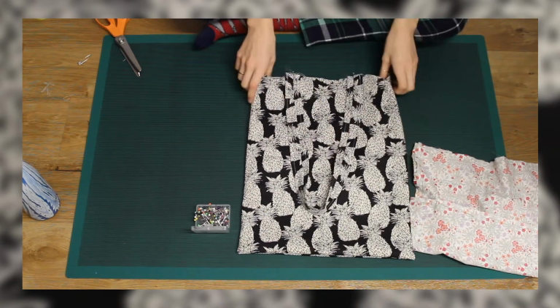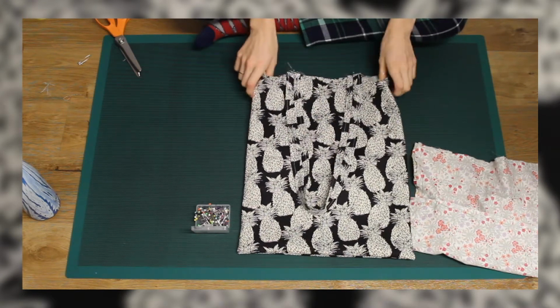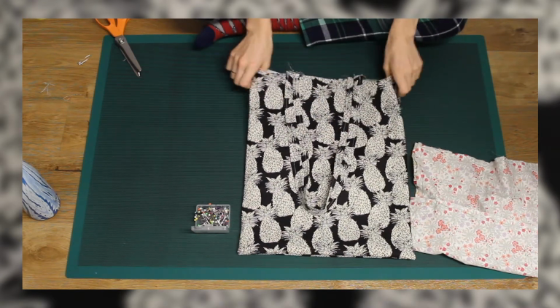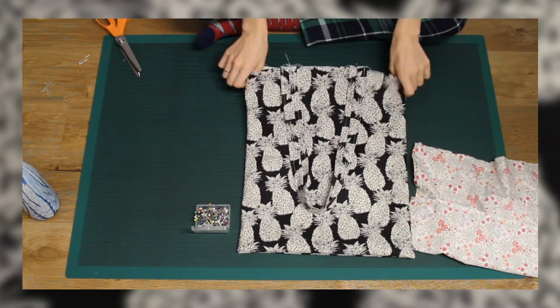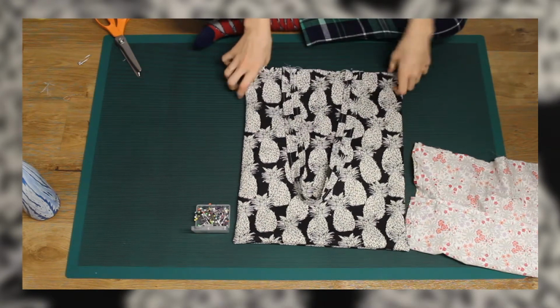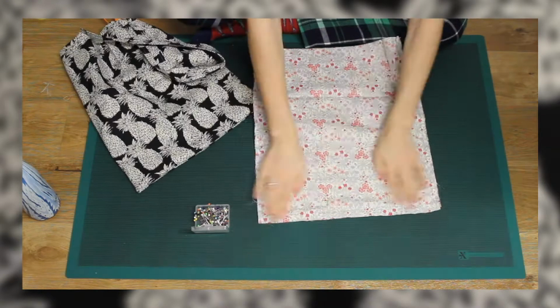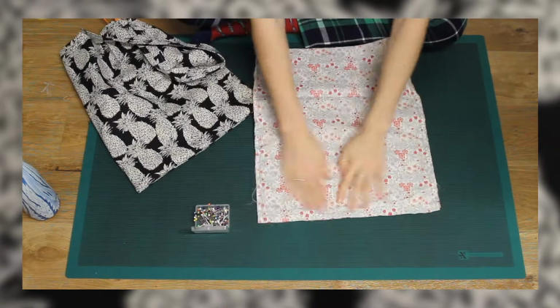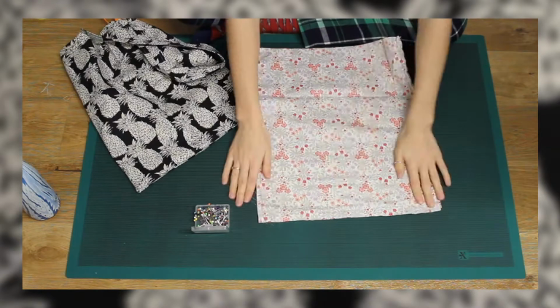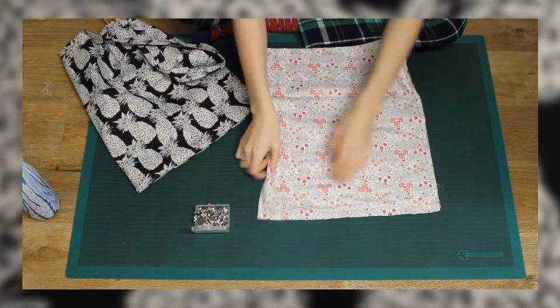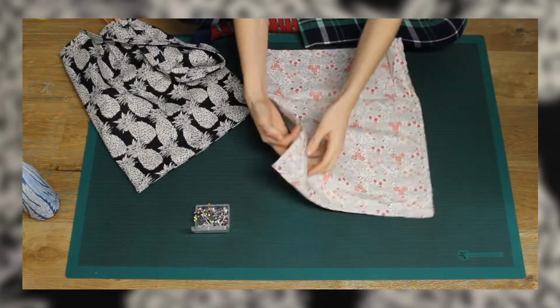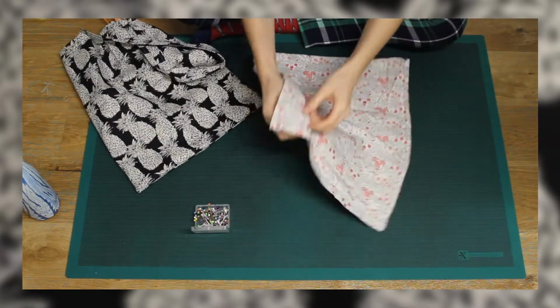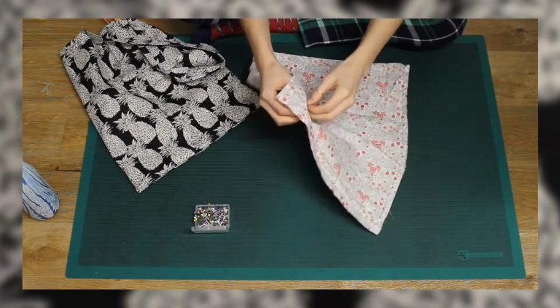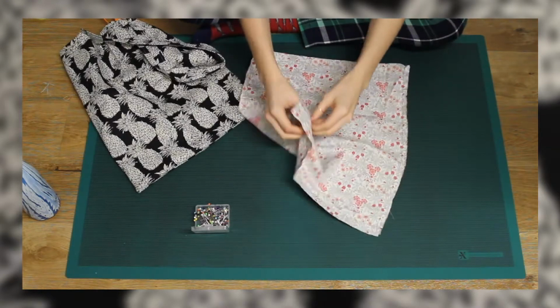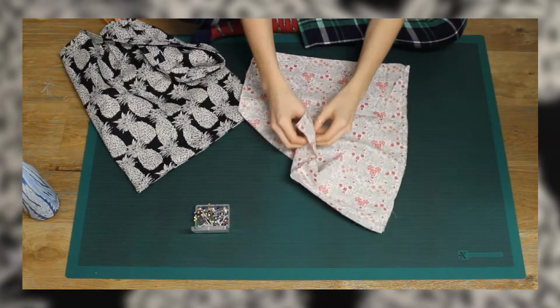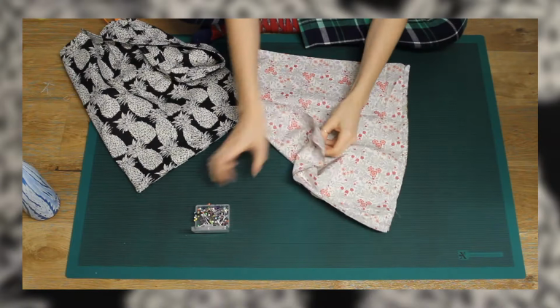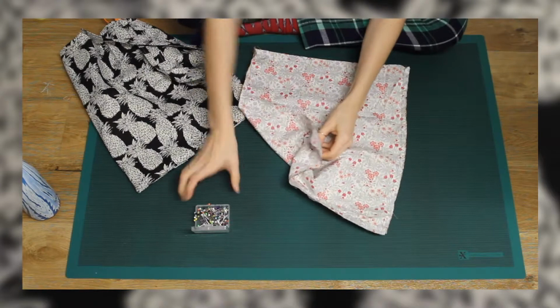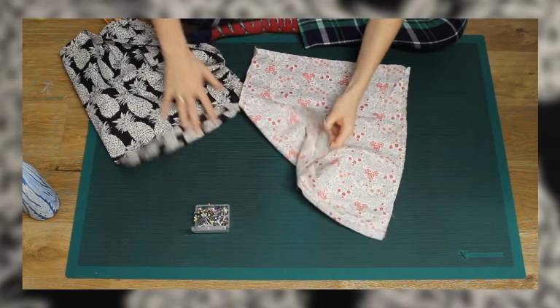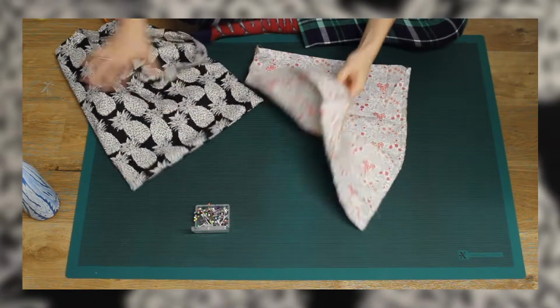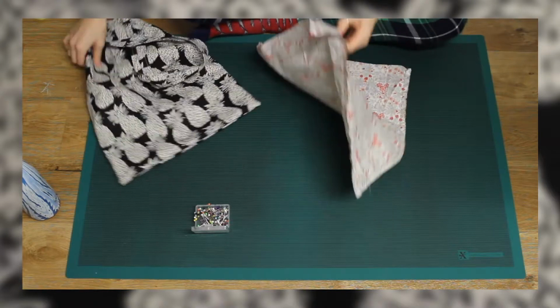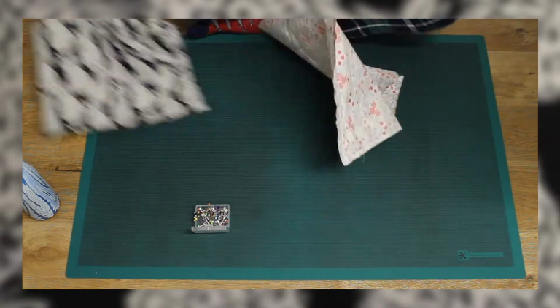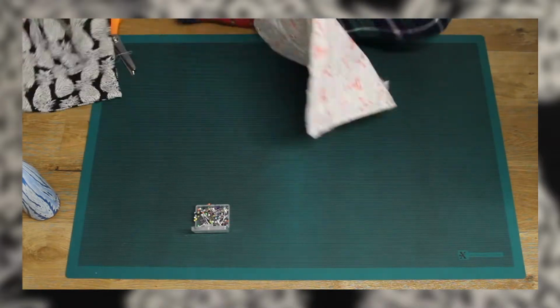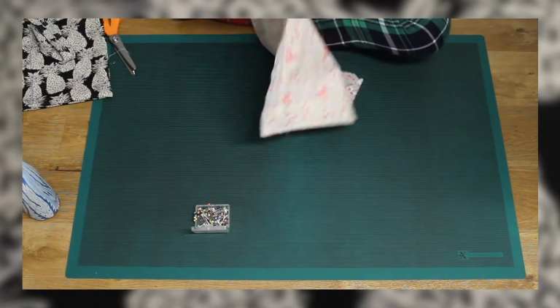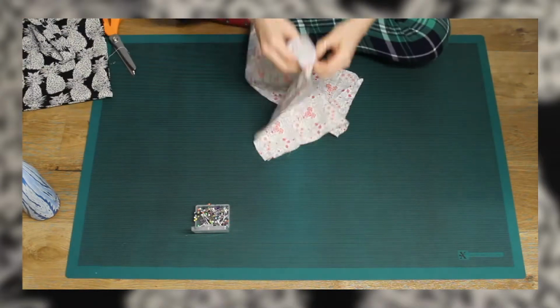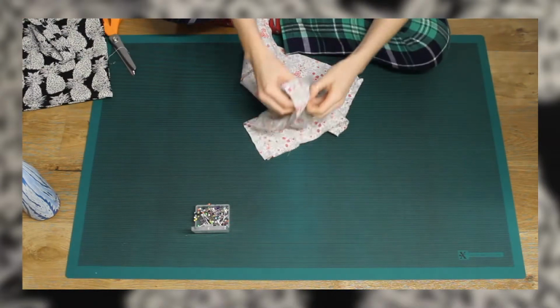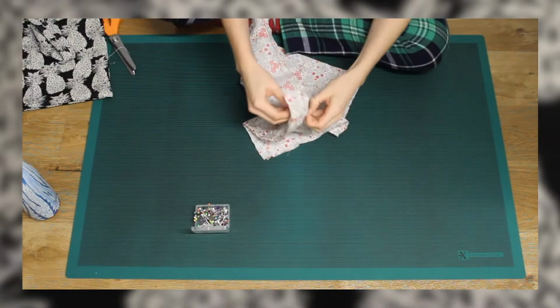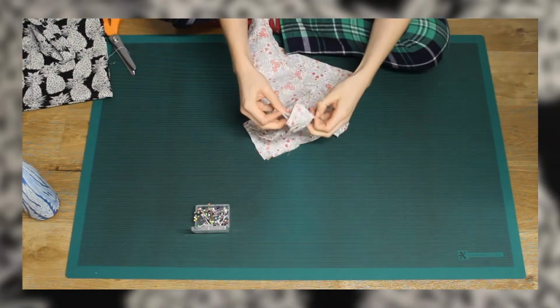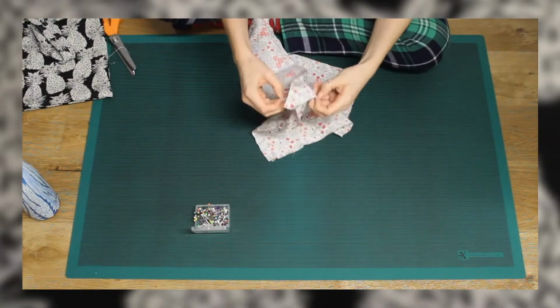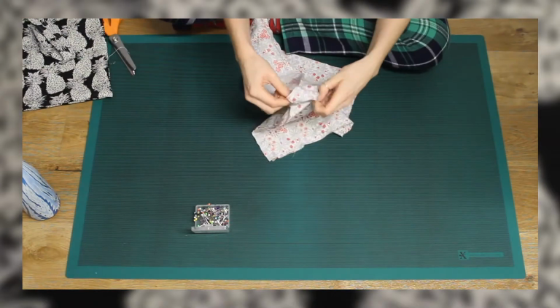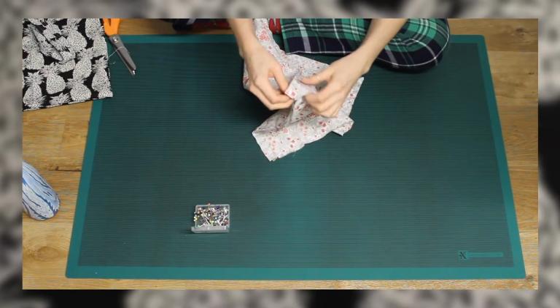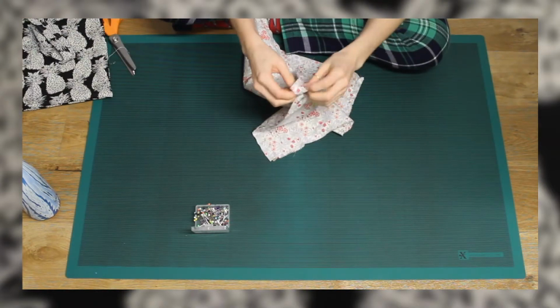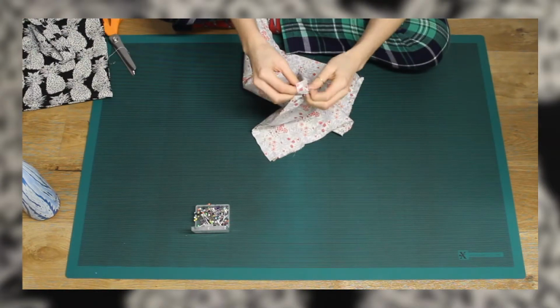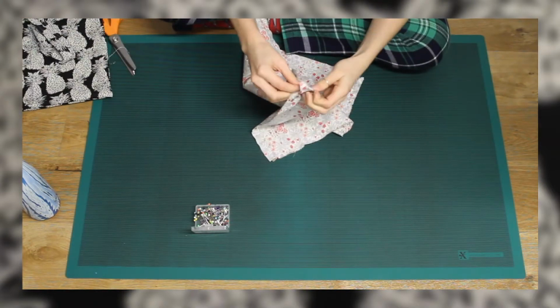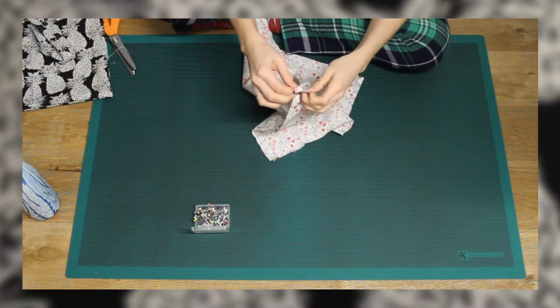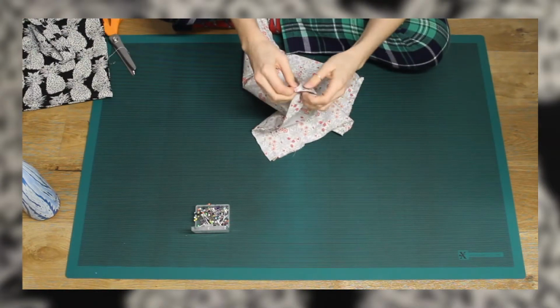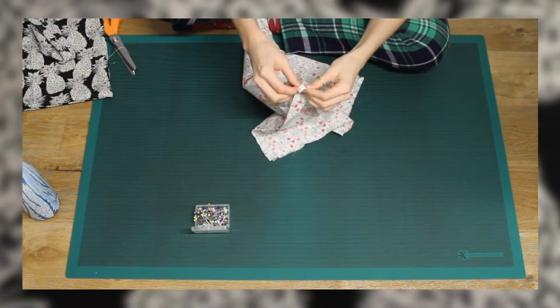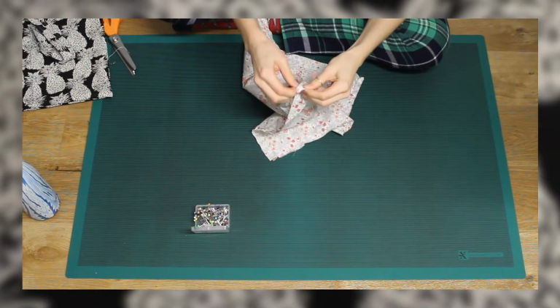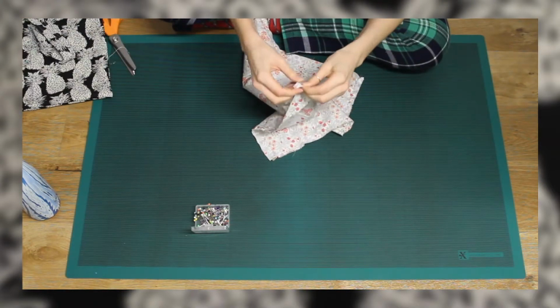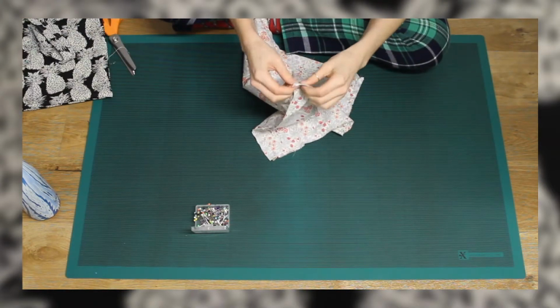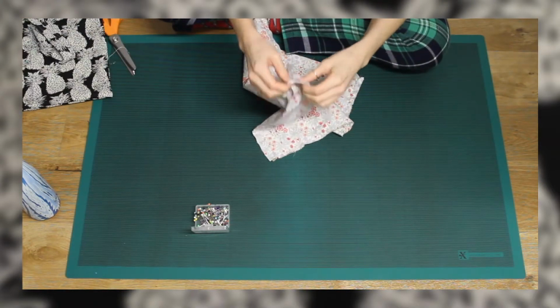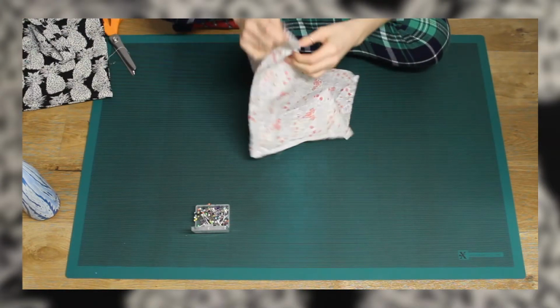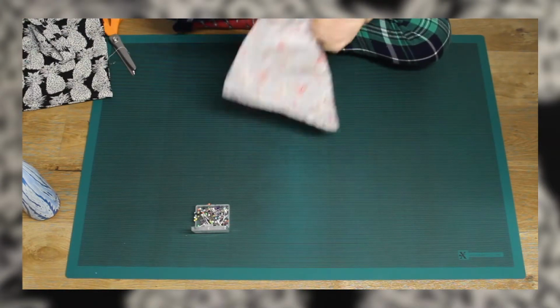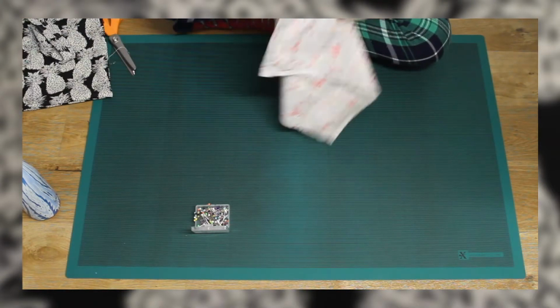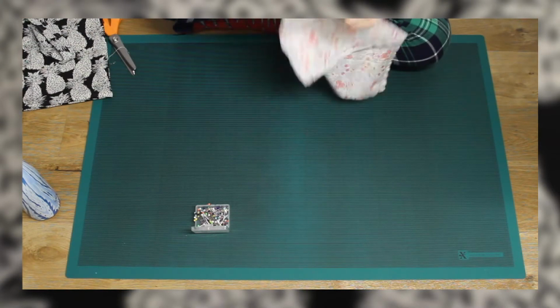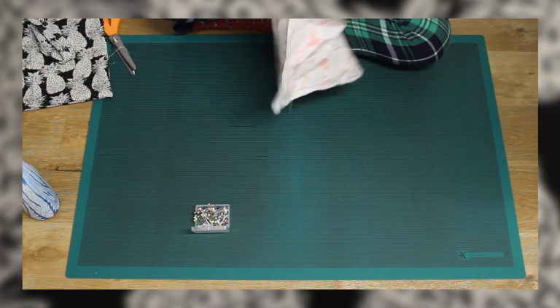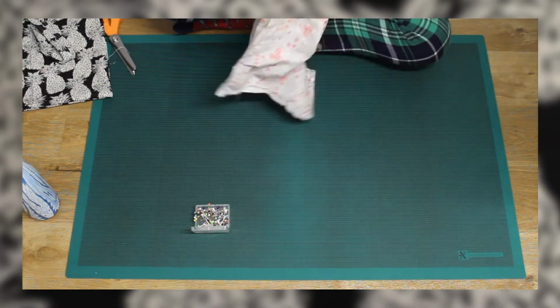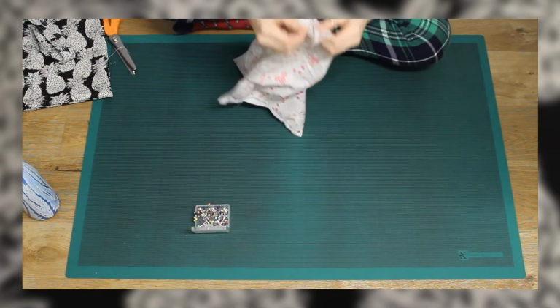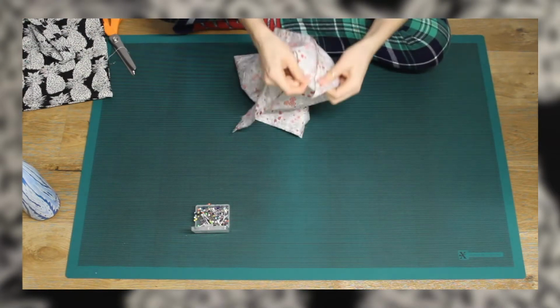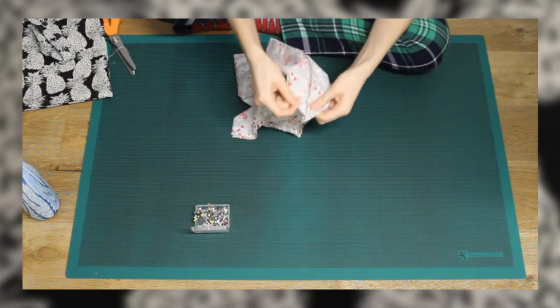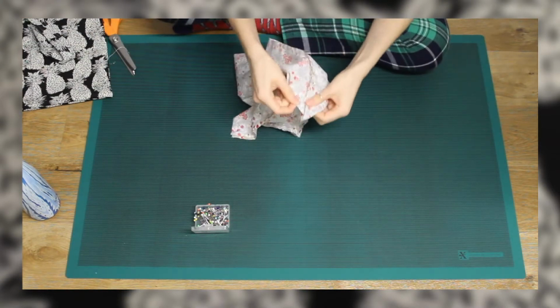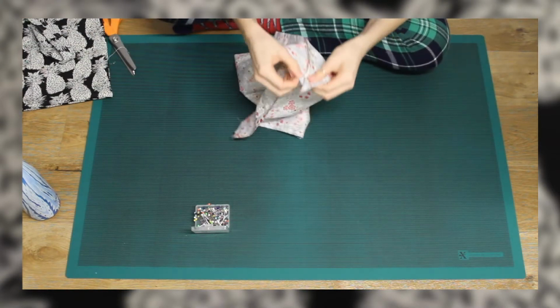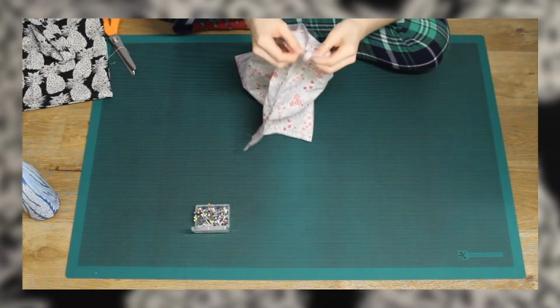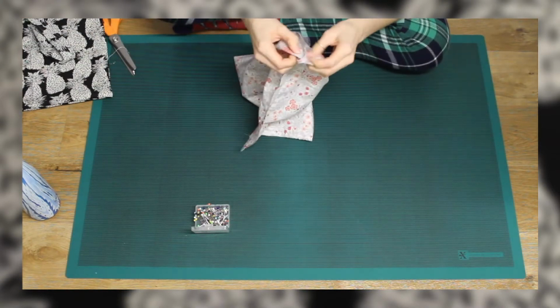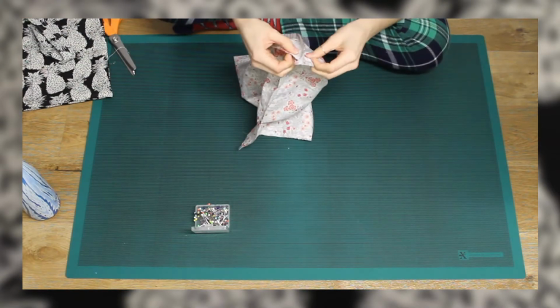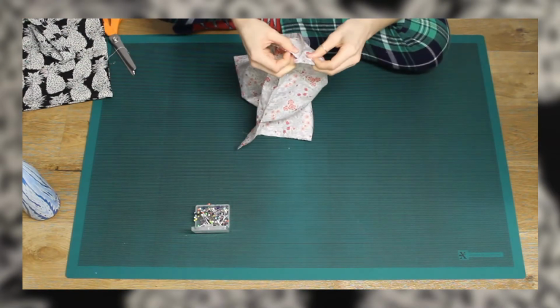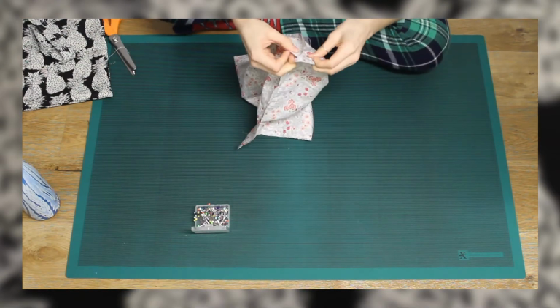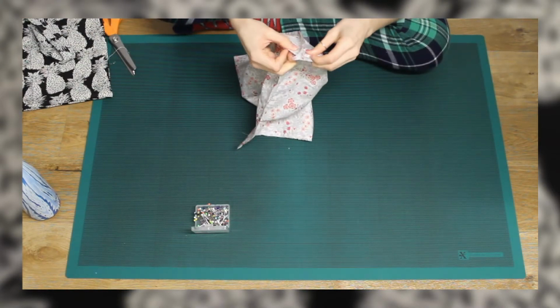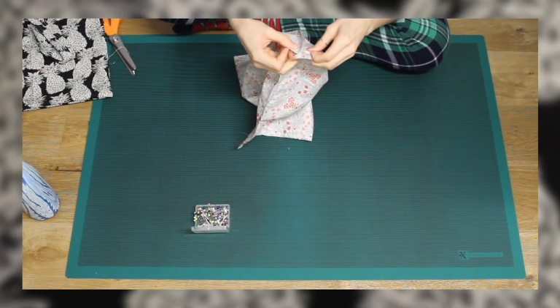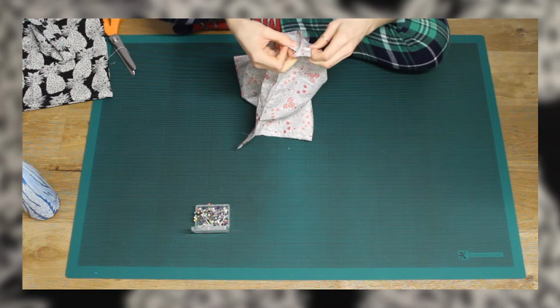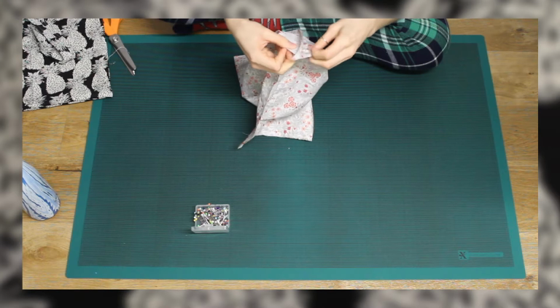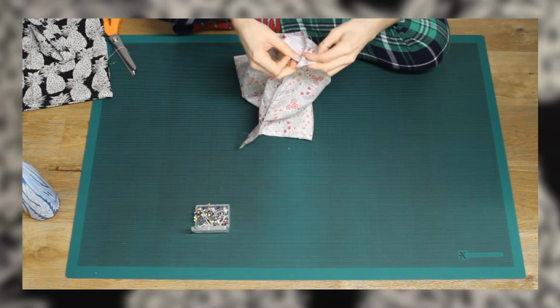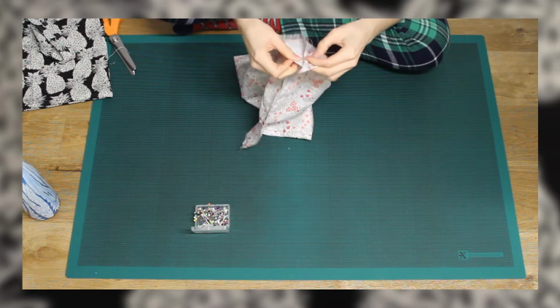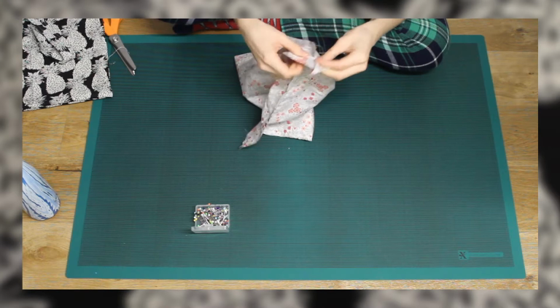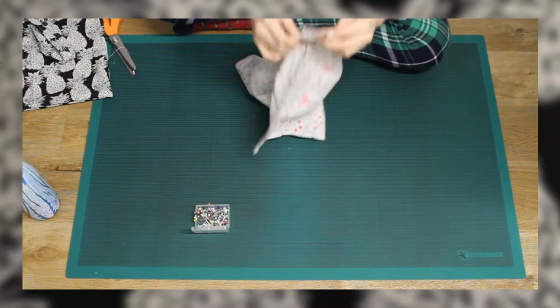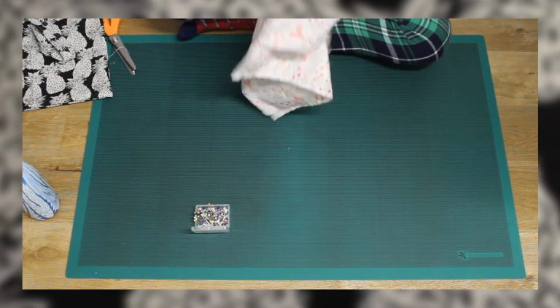If you didn't want a lining in your bag, you could just sew the straps down here and hem the top of your bag and you'd be done.